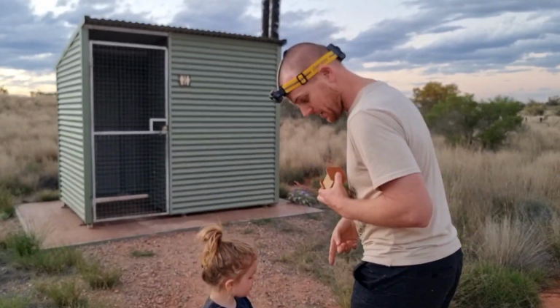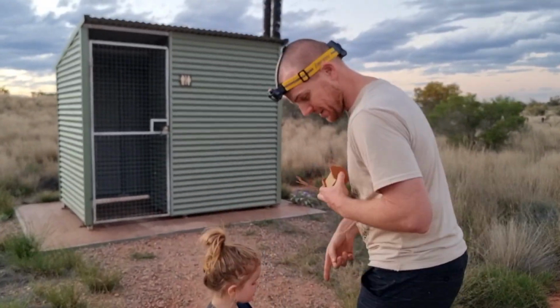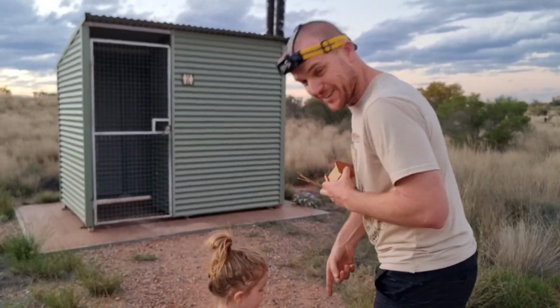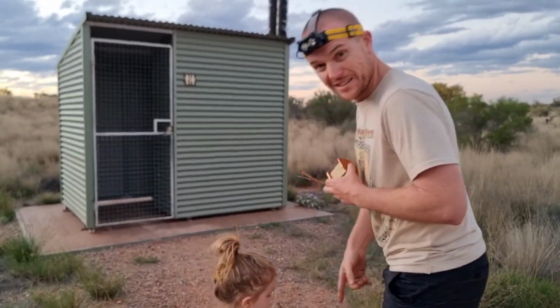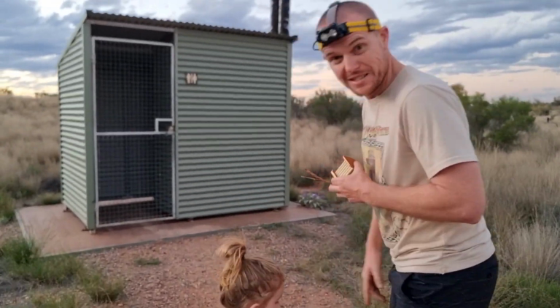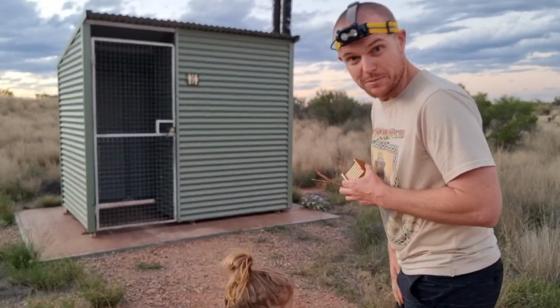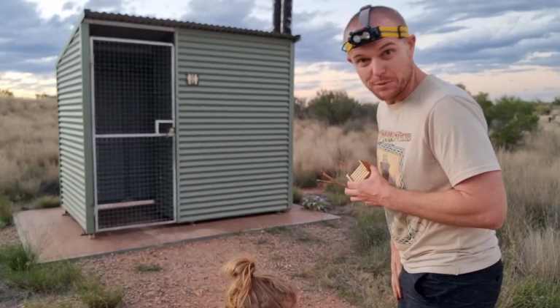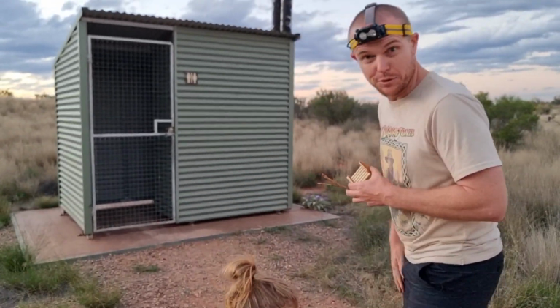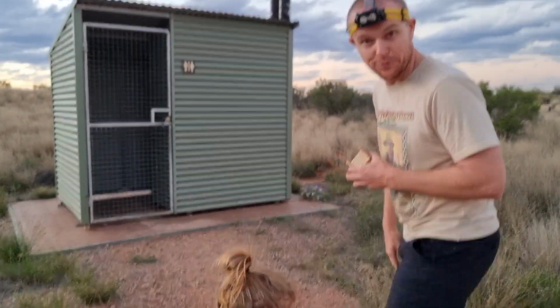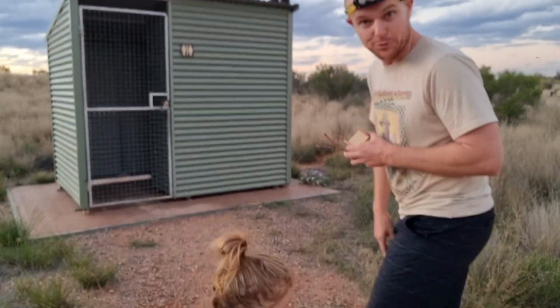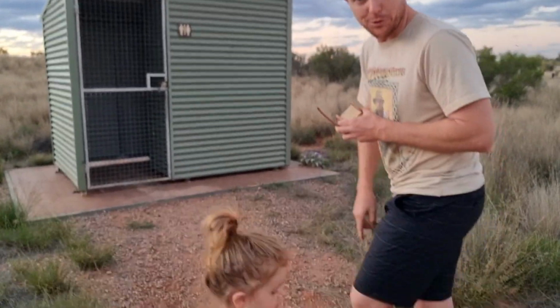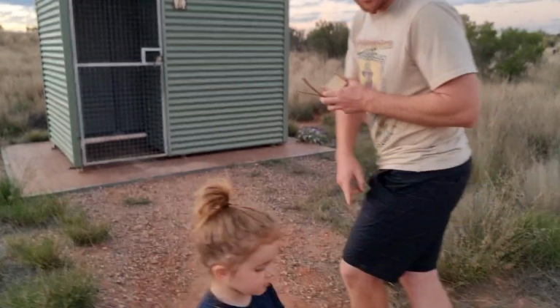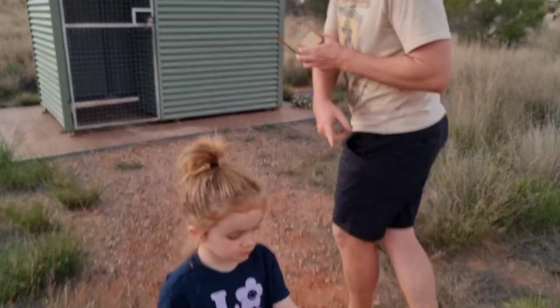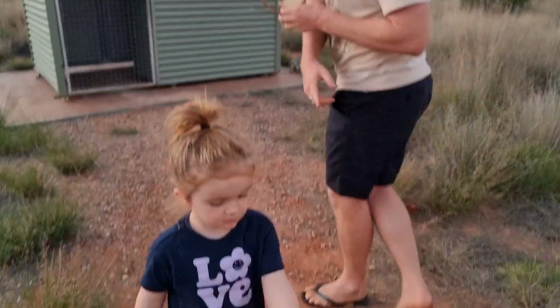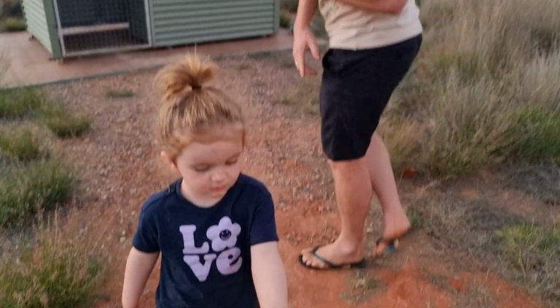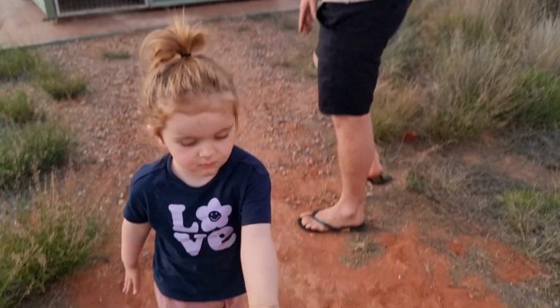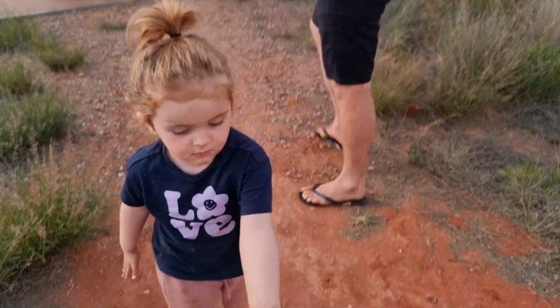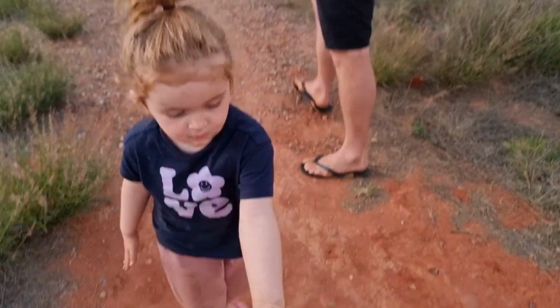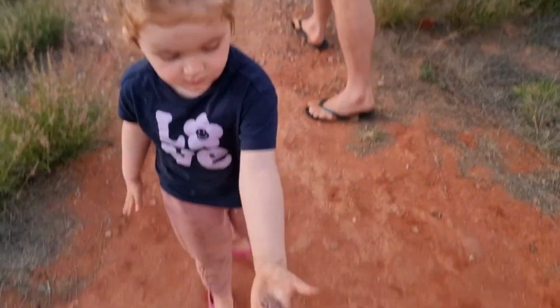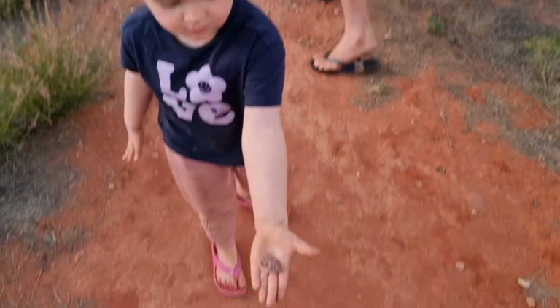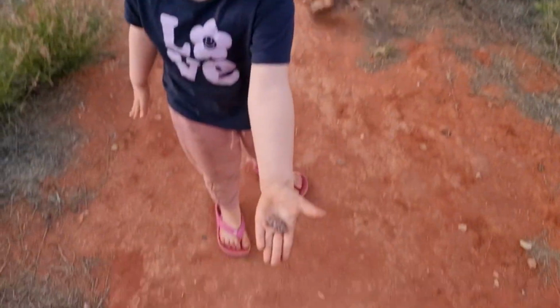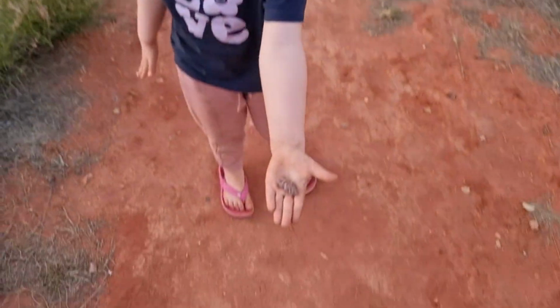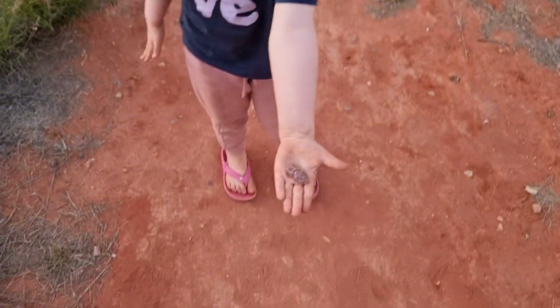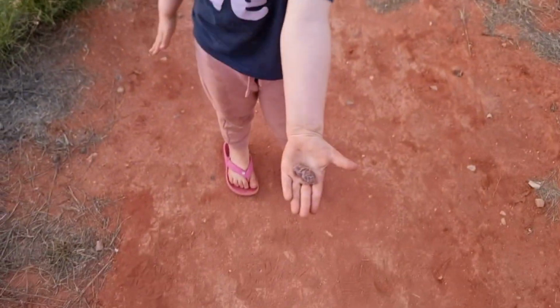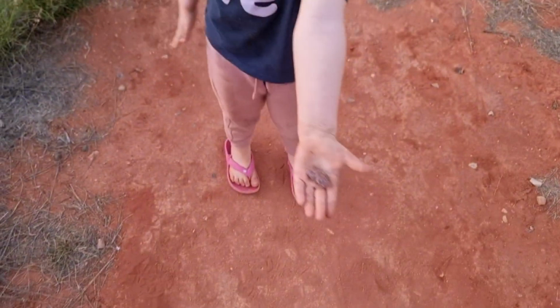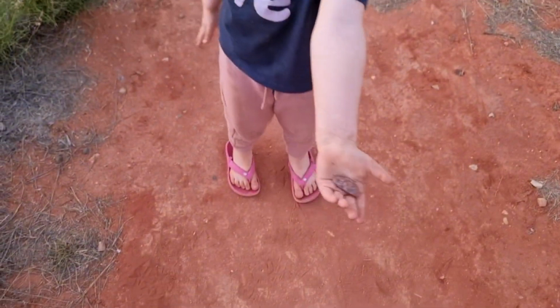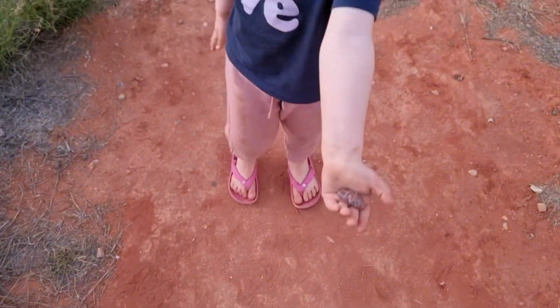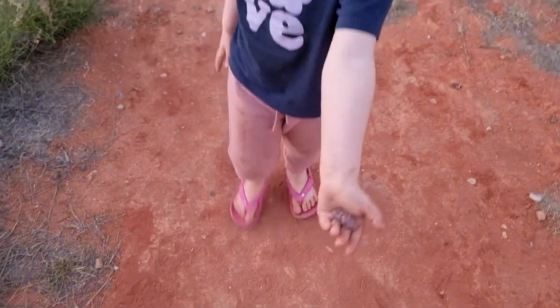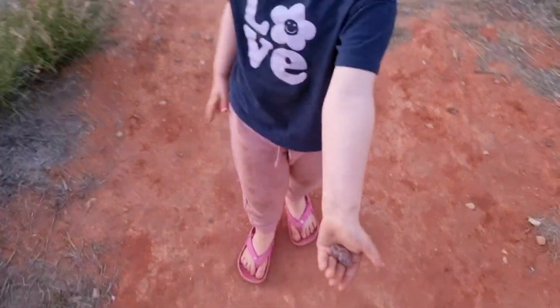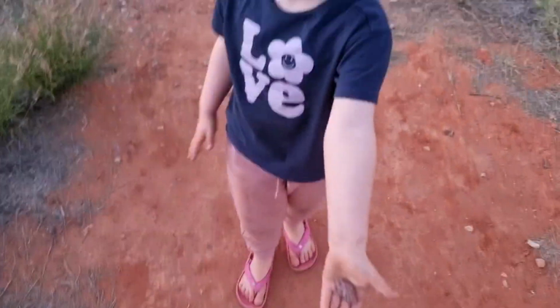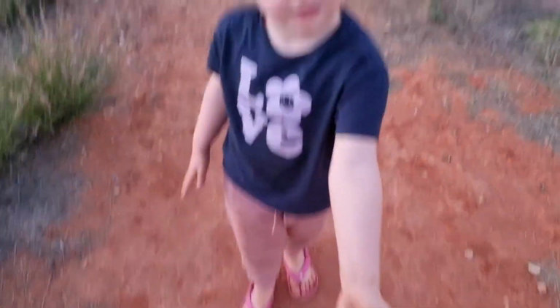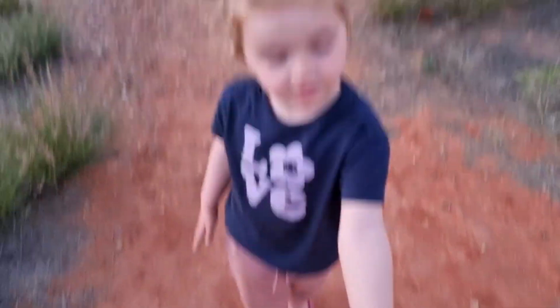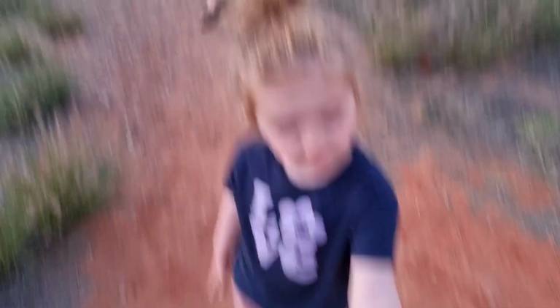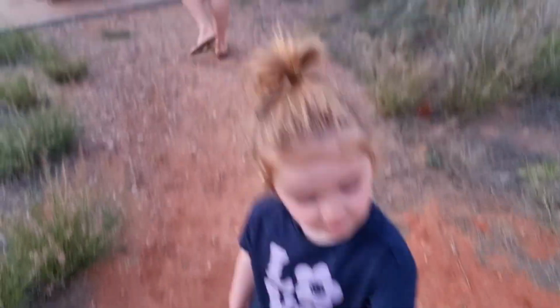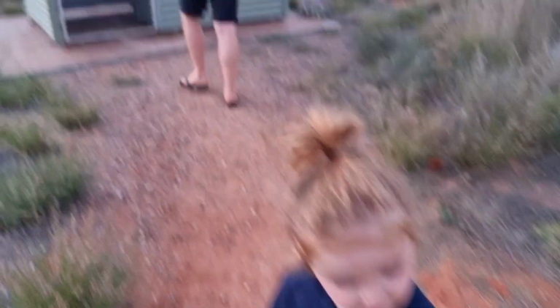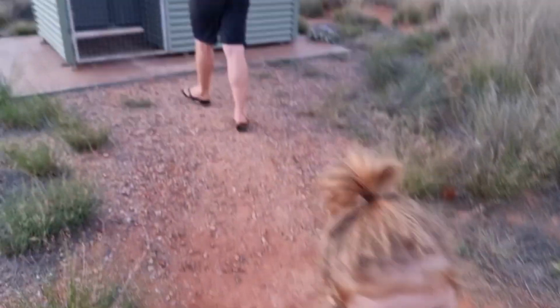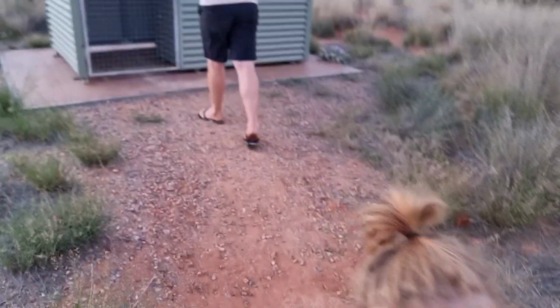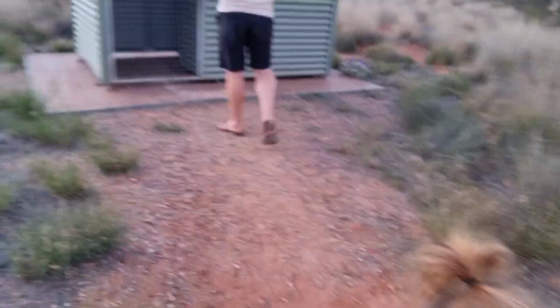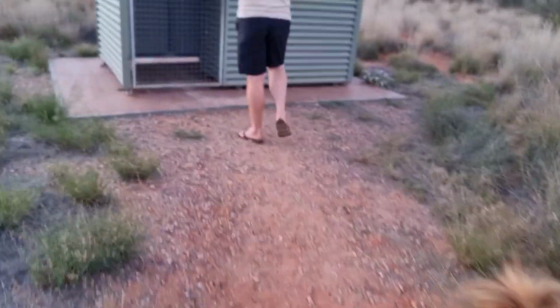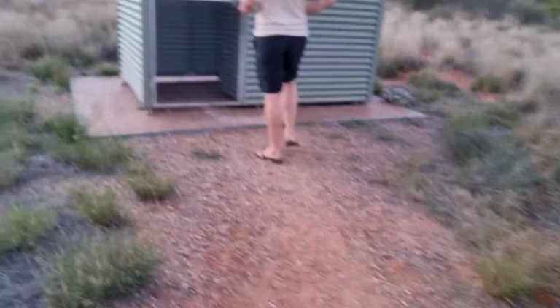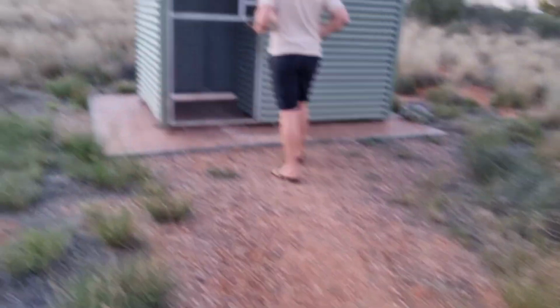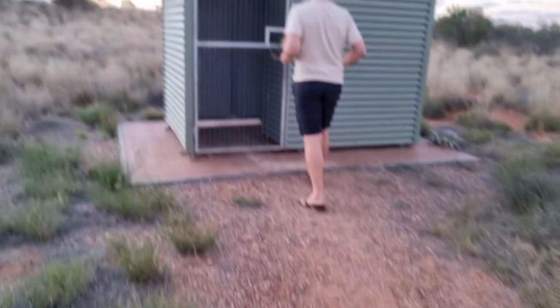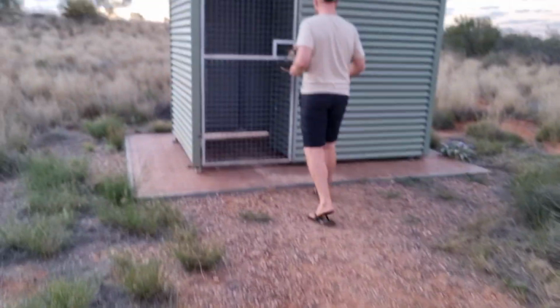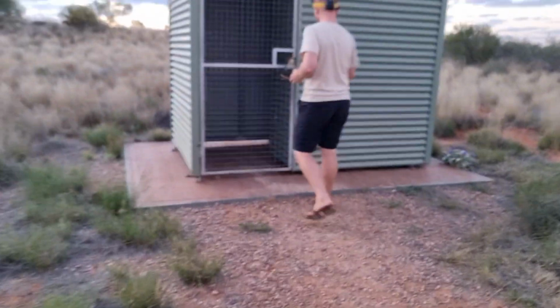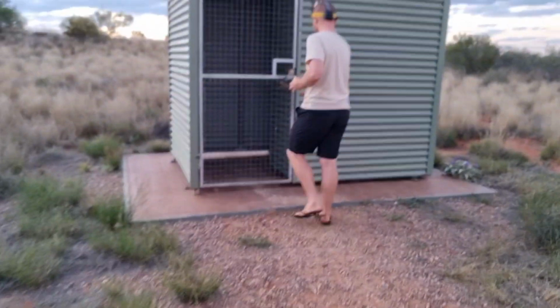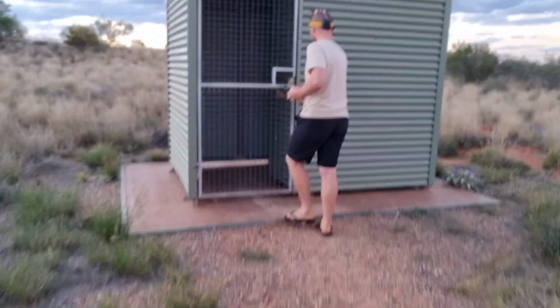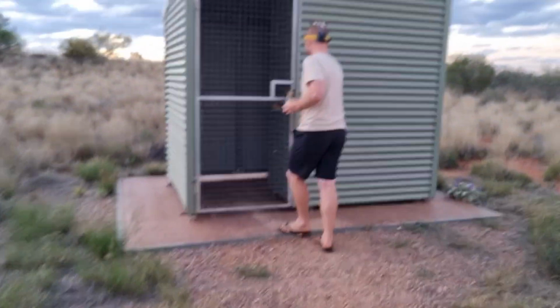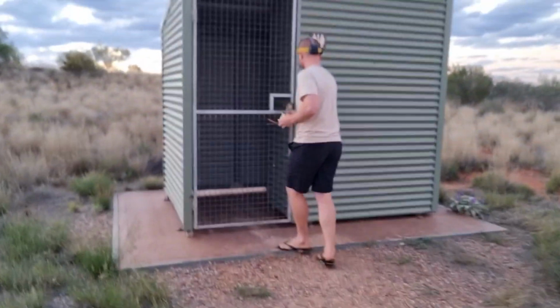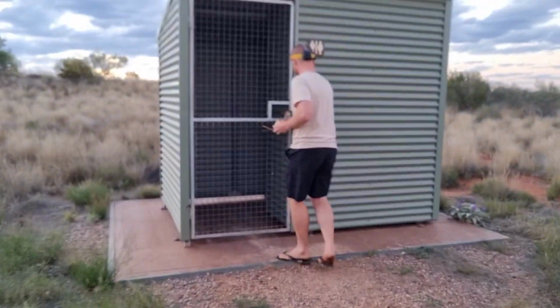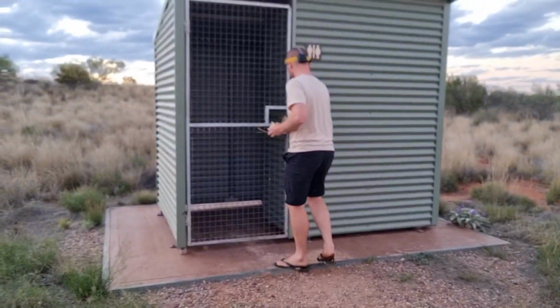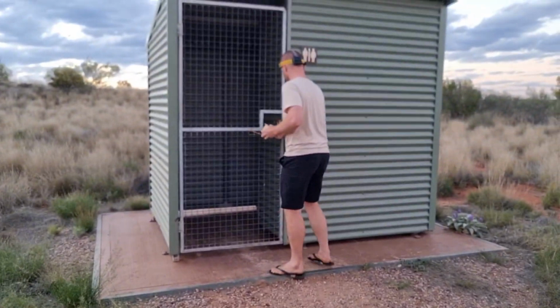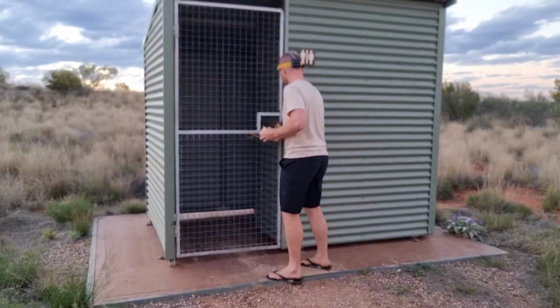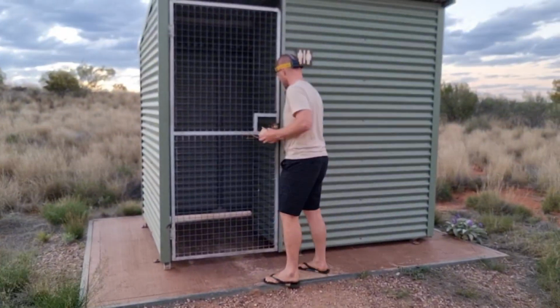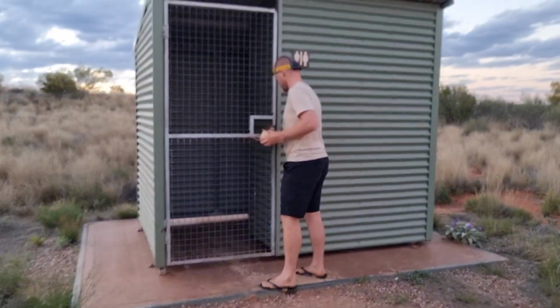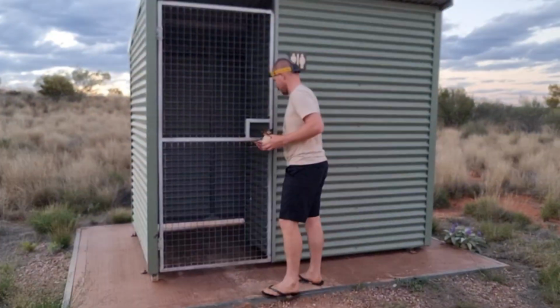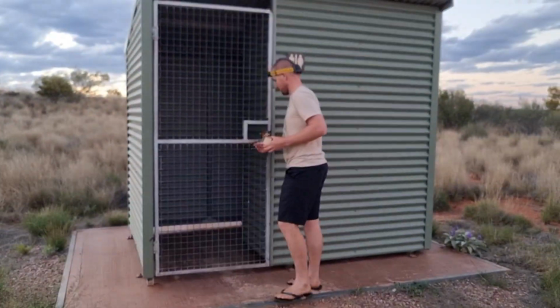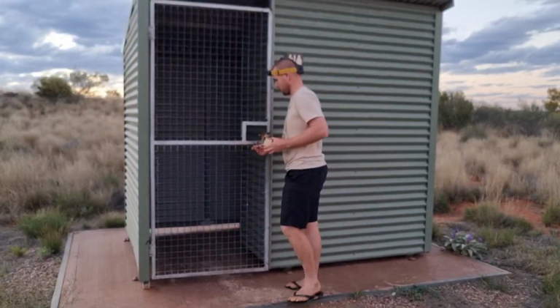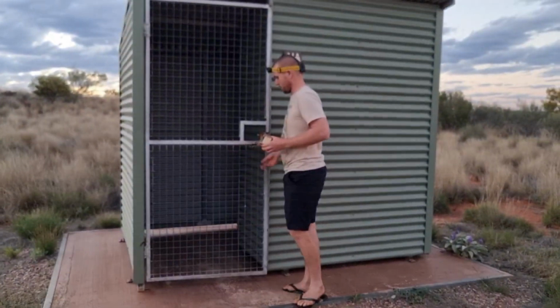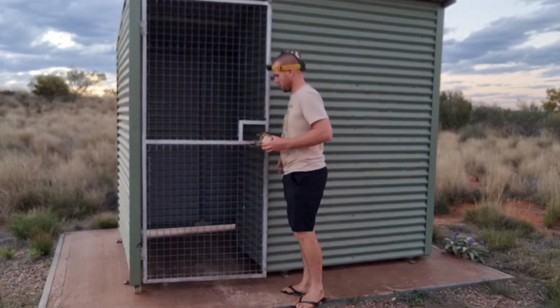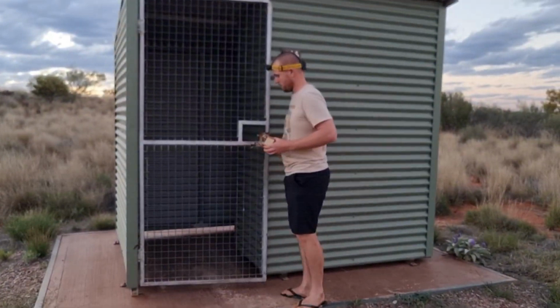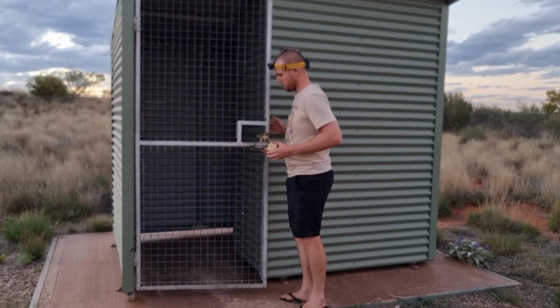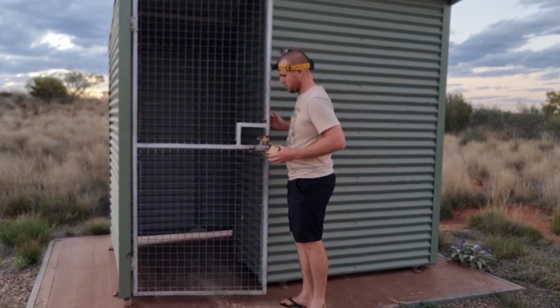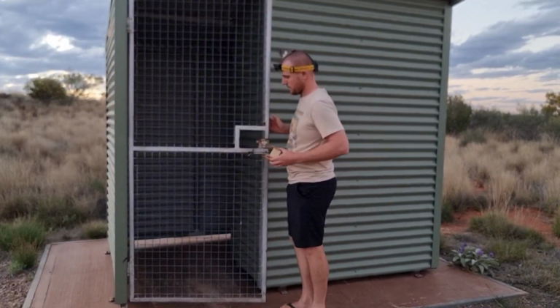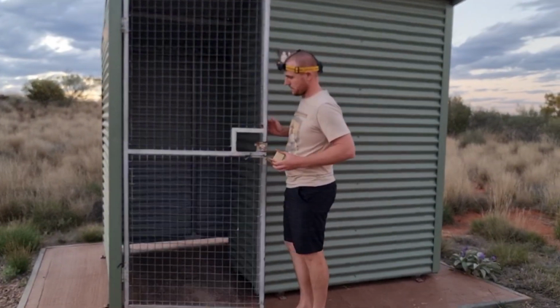Look at Izzy's beautiful rock, isn't that nice? It's for you, Mum. Oh, thank you, sweetheart.